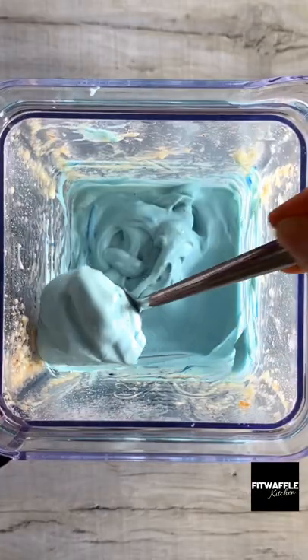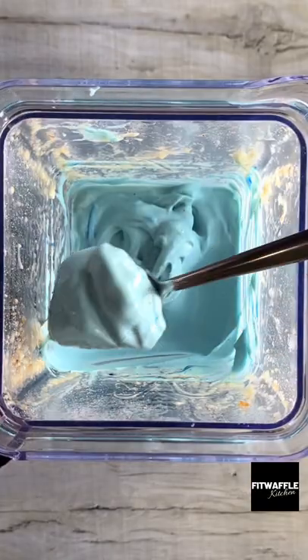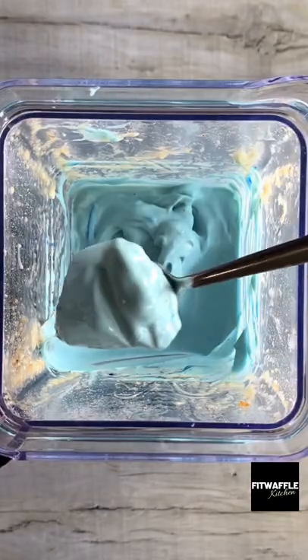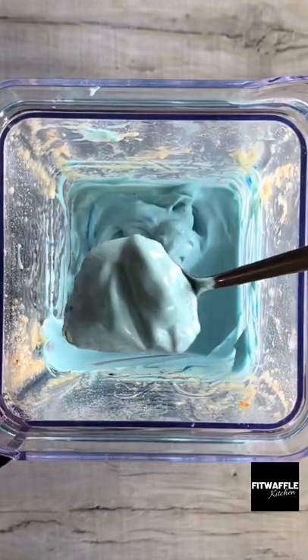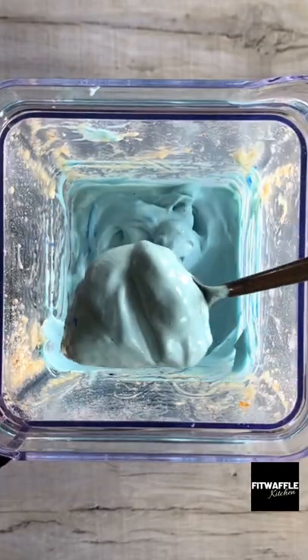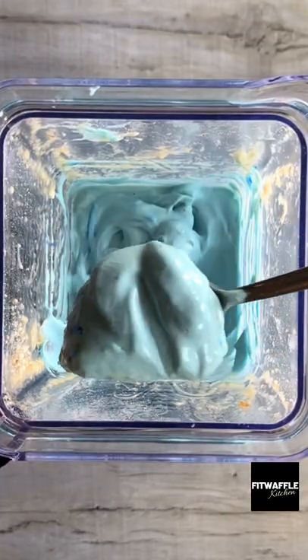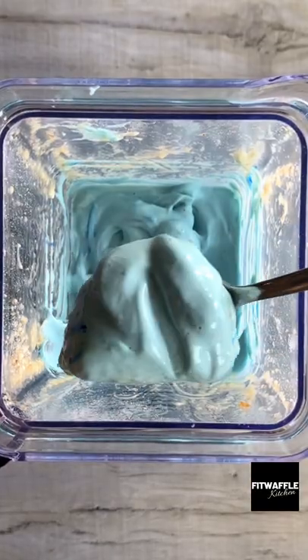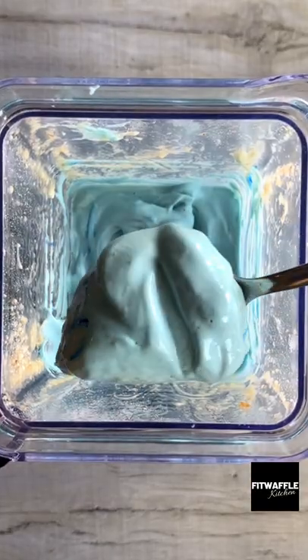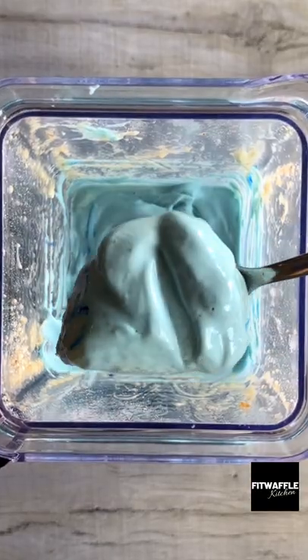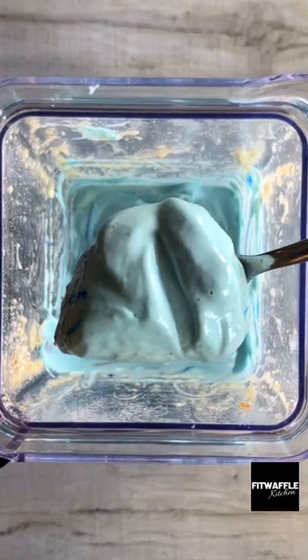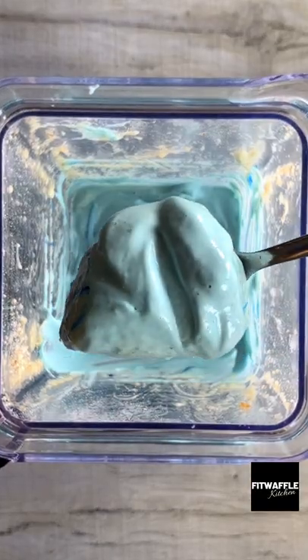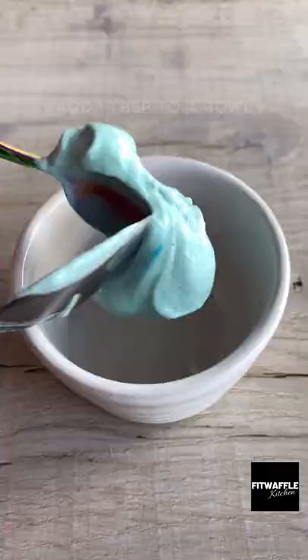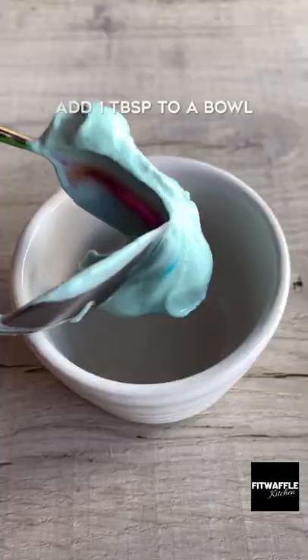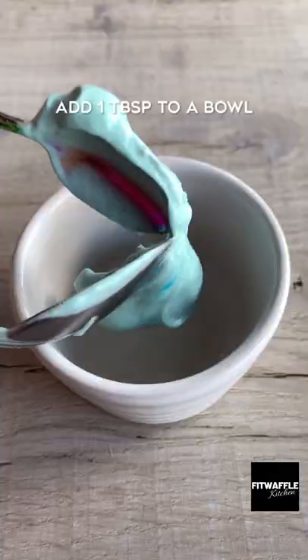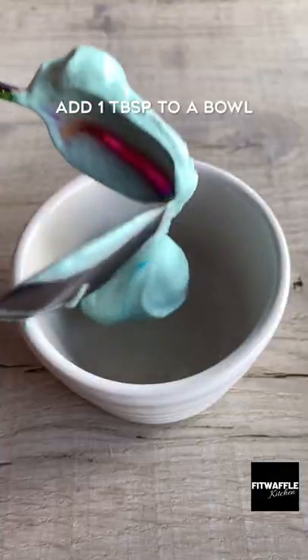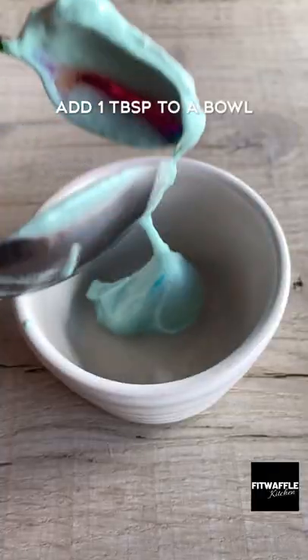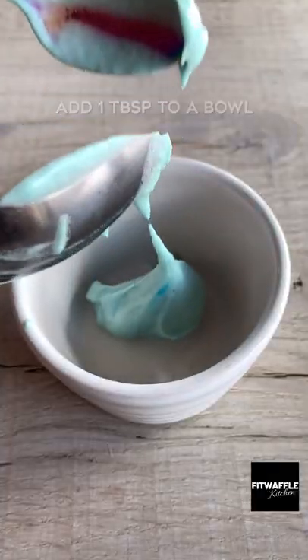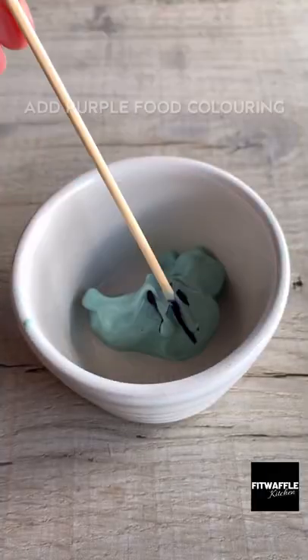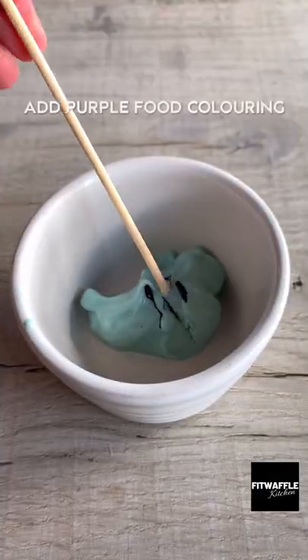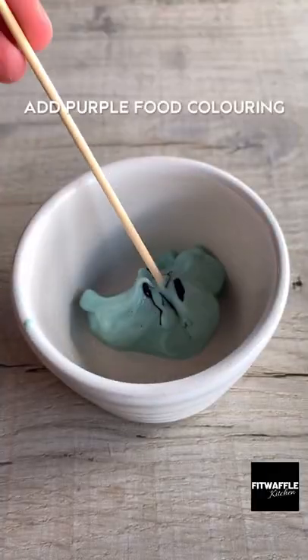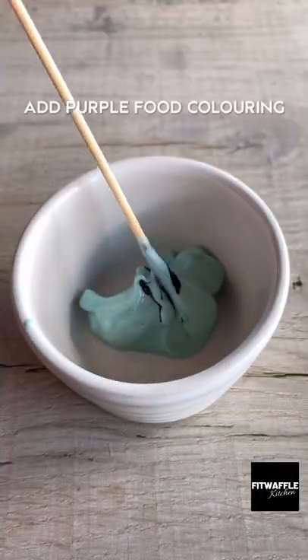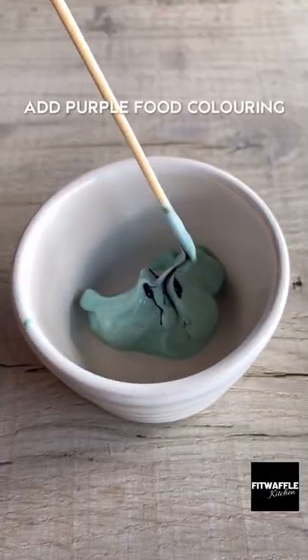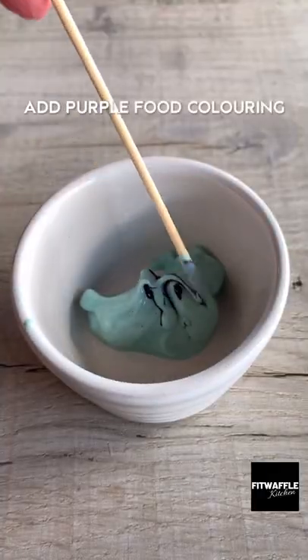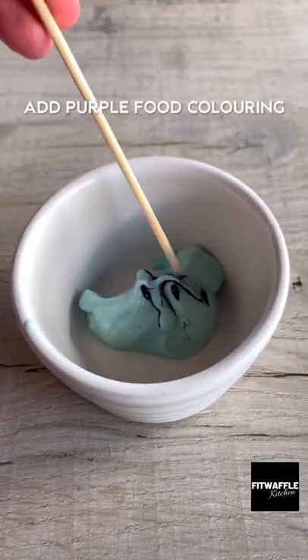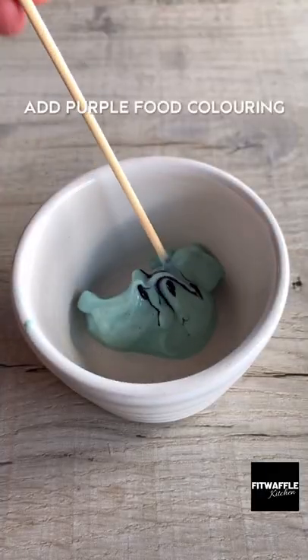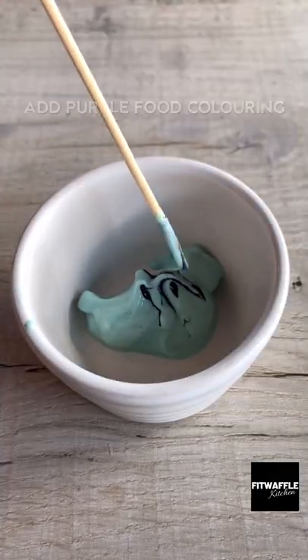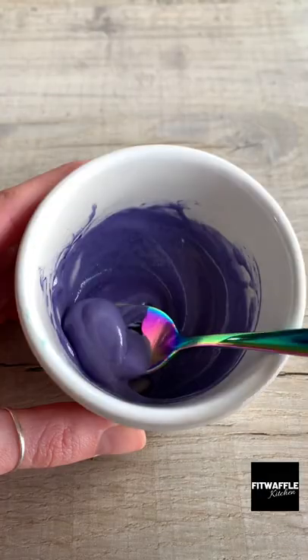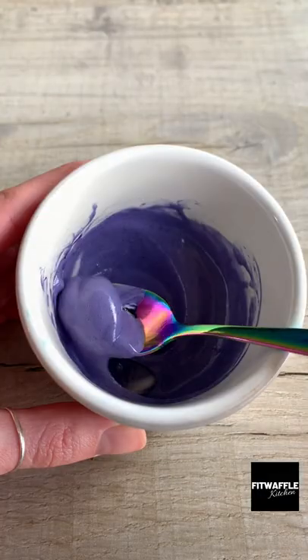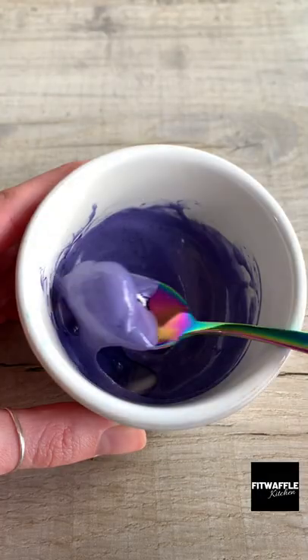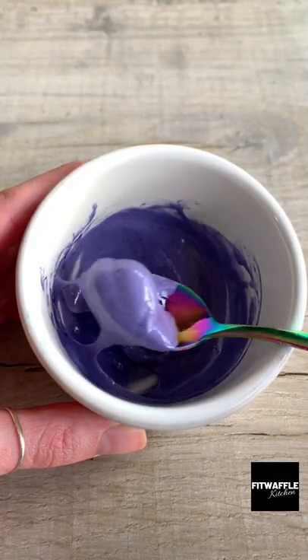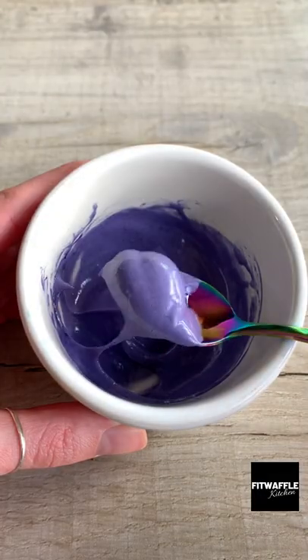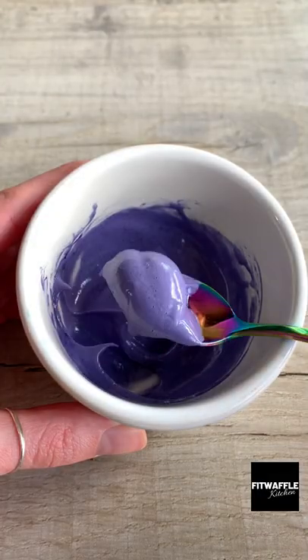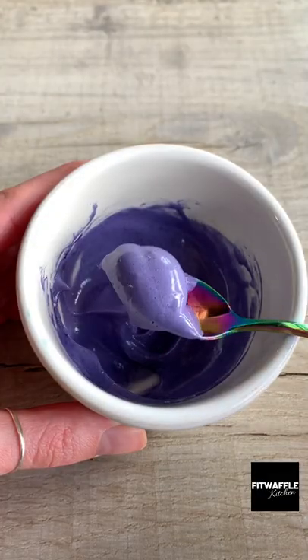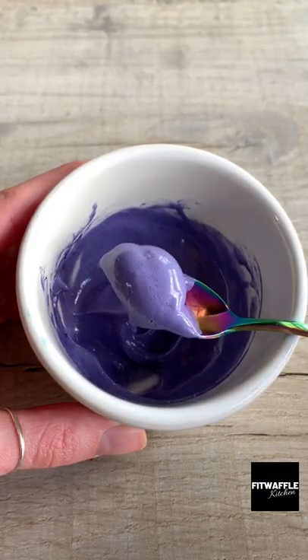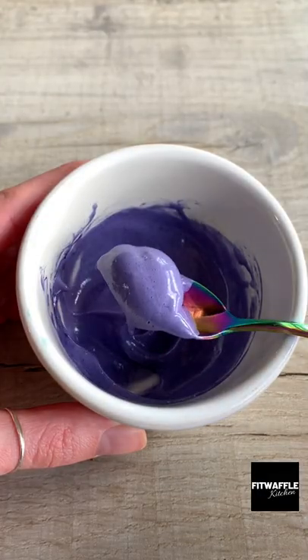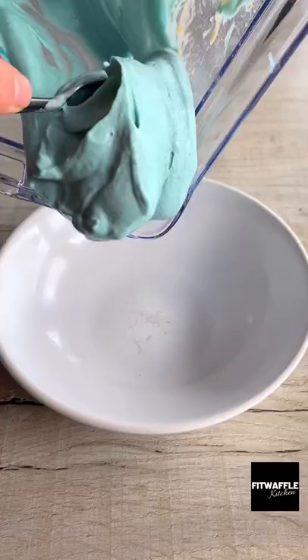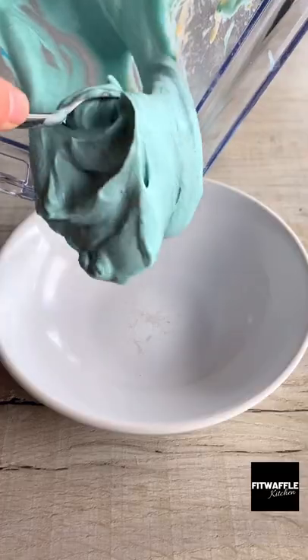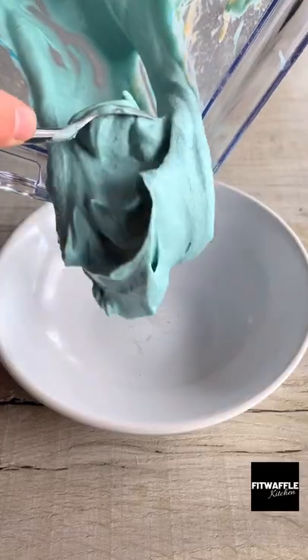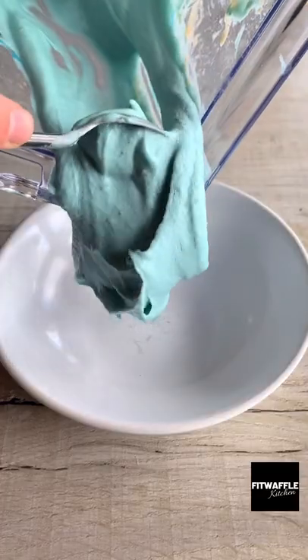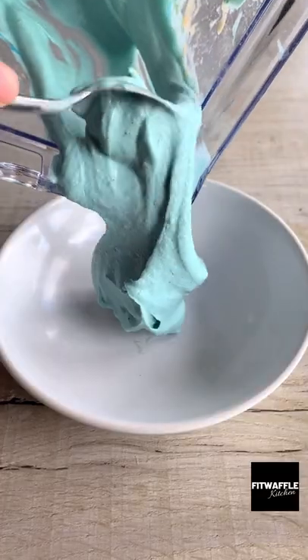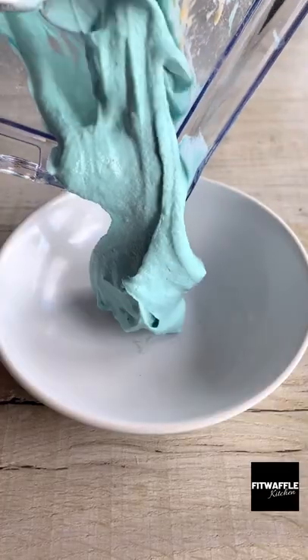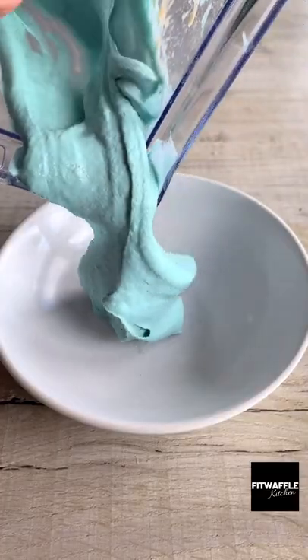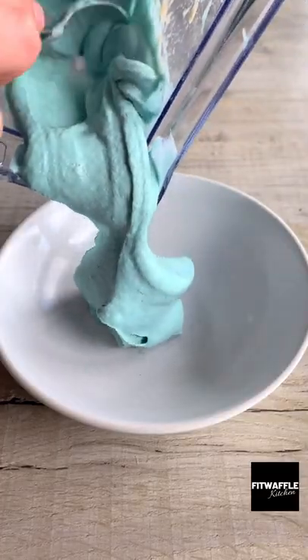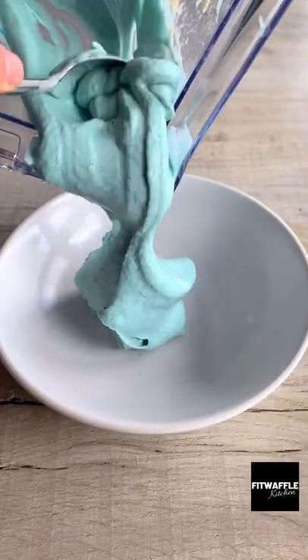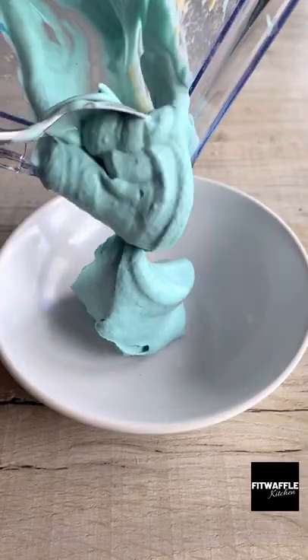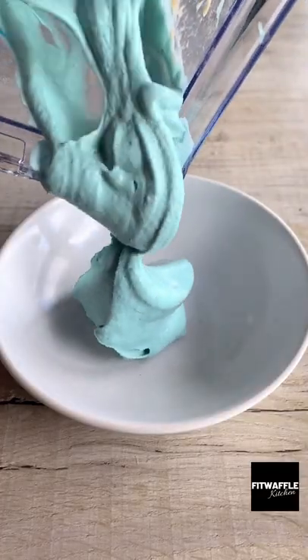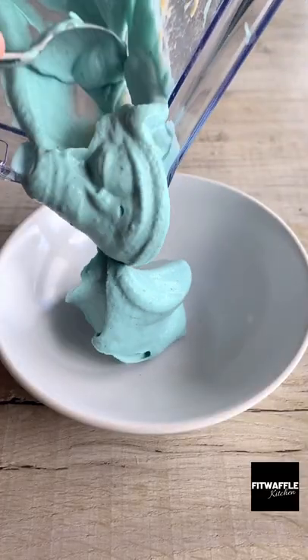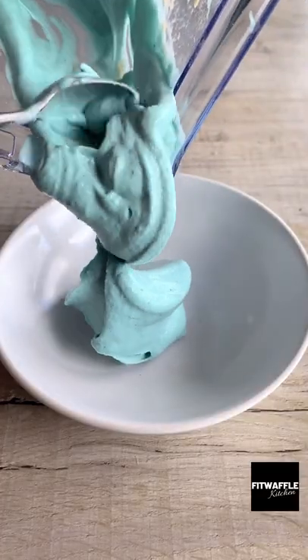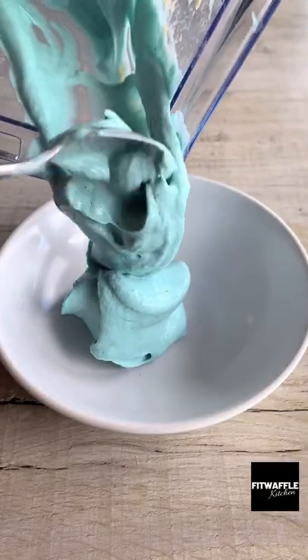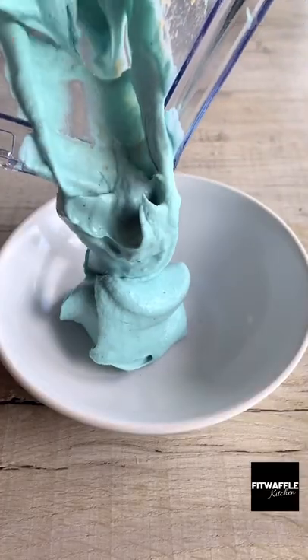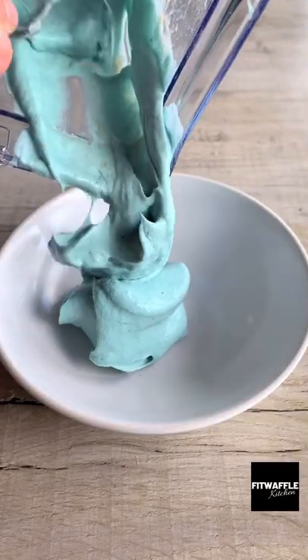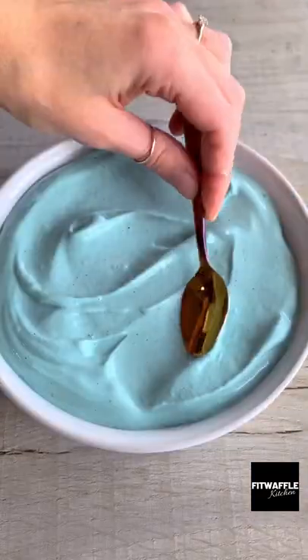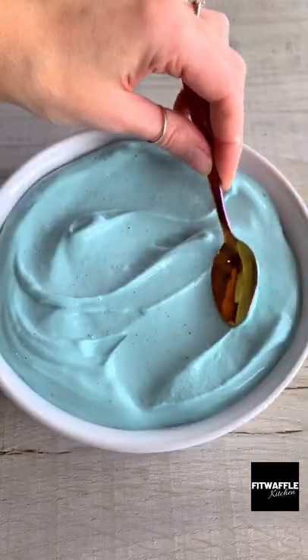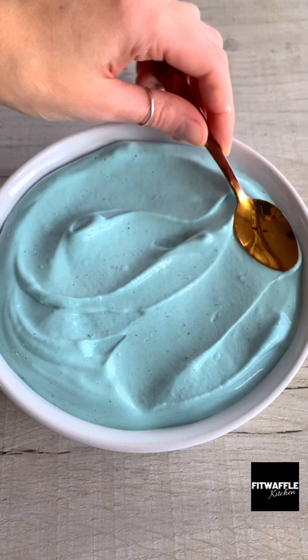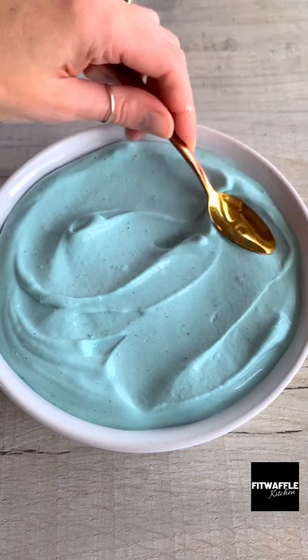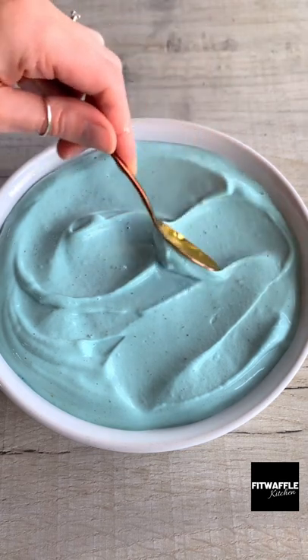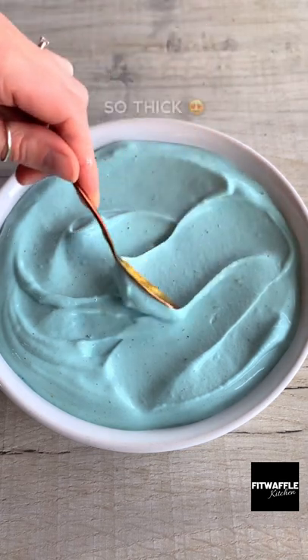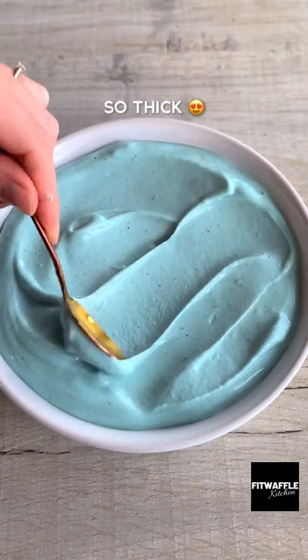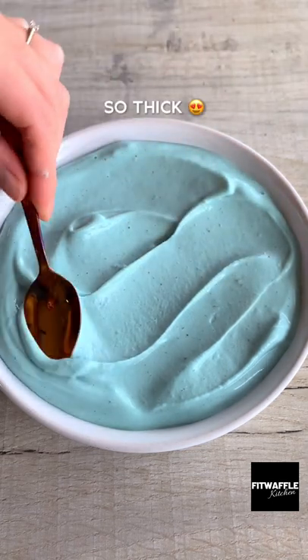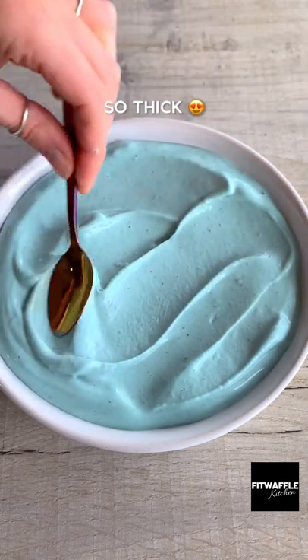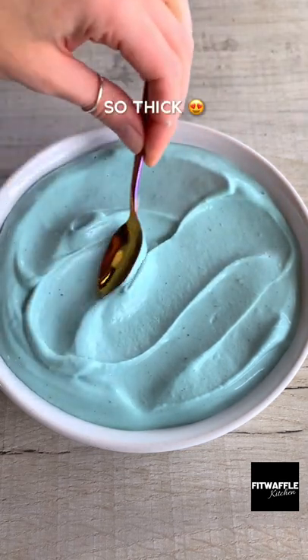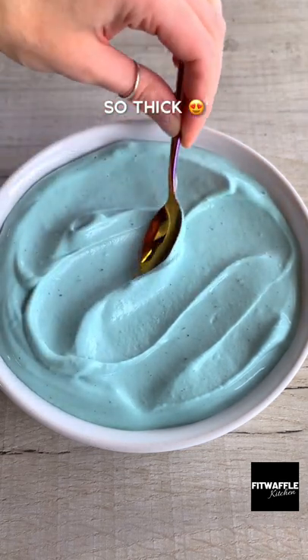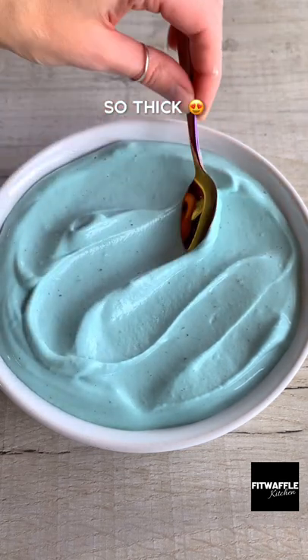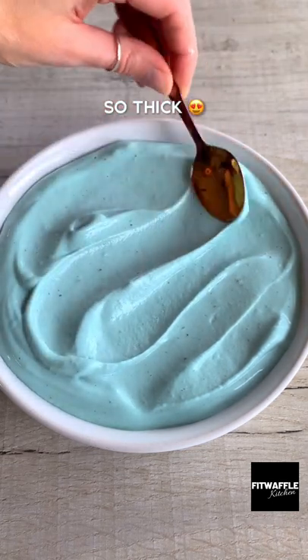Pop a tablespoon of the mix into a separate bowl and colour it purple. Then pour the rest of the mix into two bowls and smooth it out. Swirl the purple mix through with a skewer or knife.